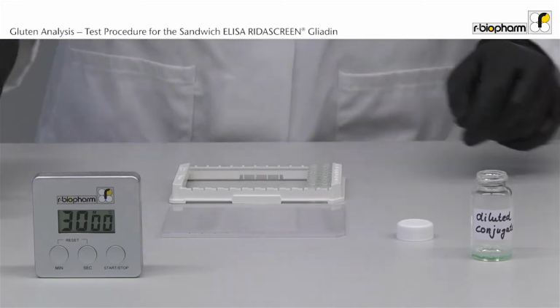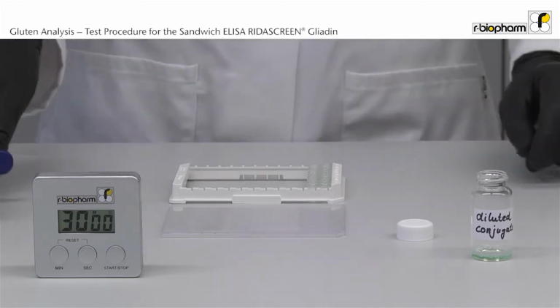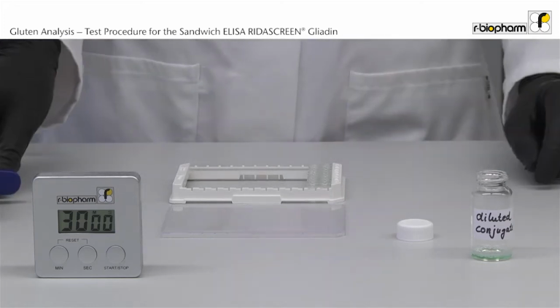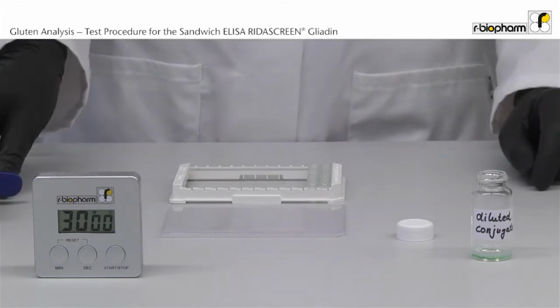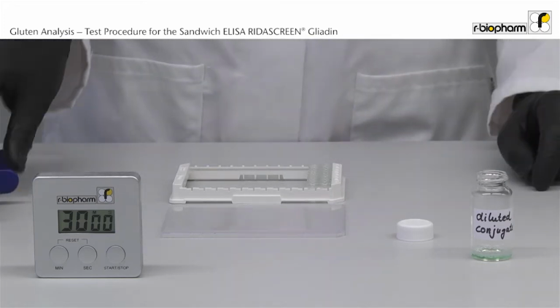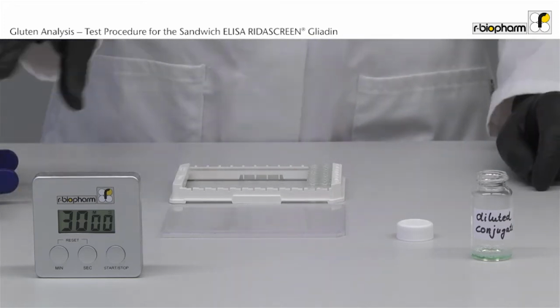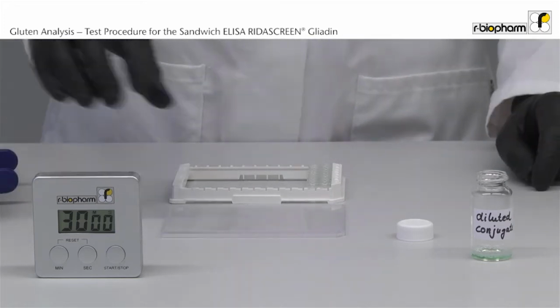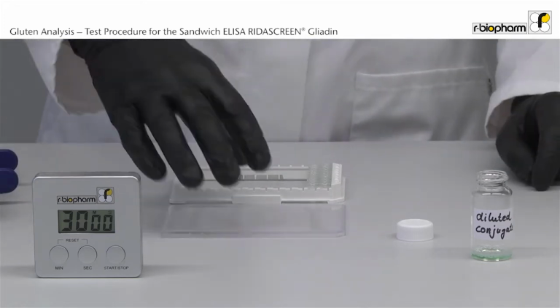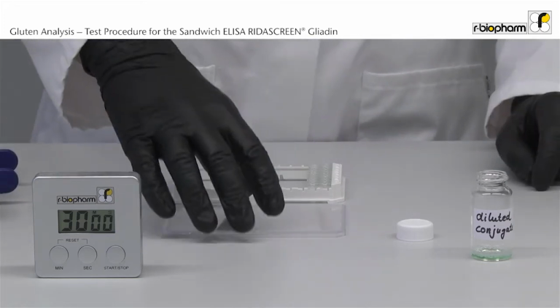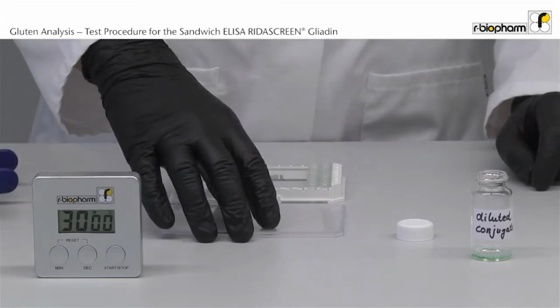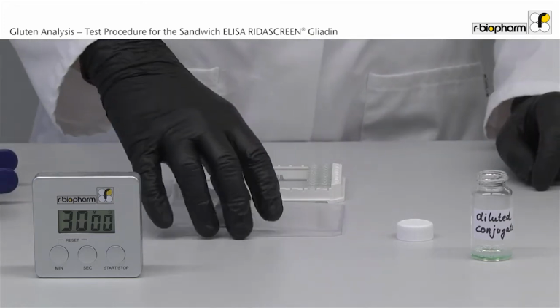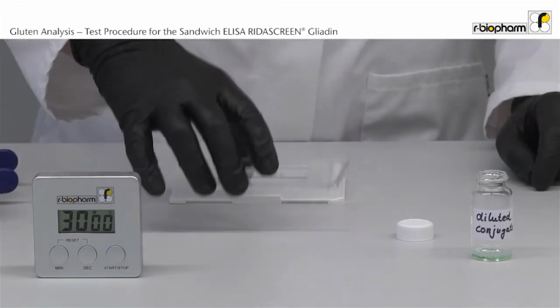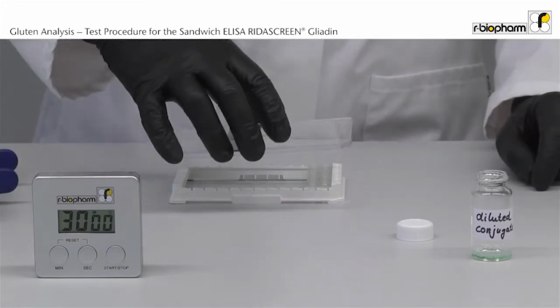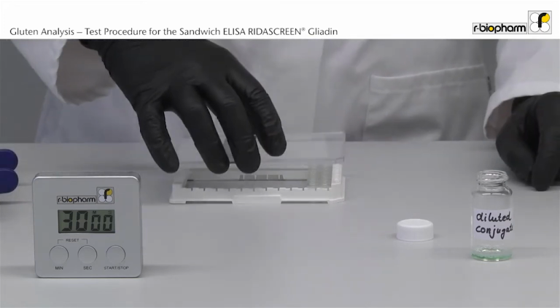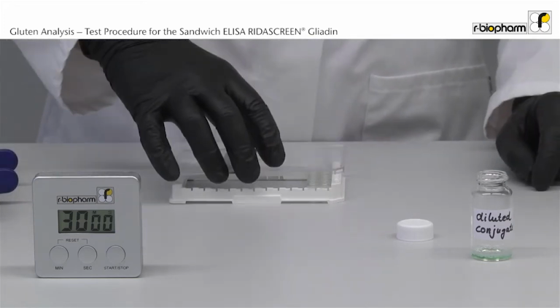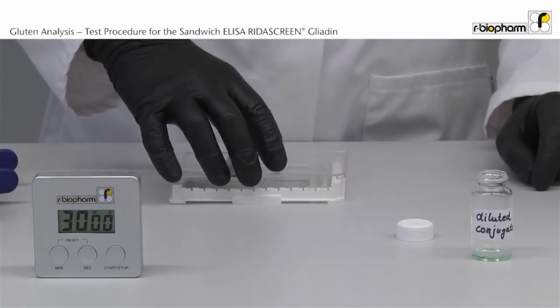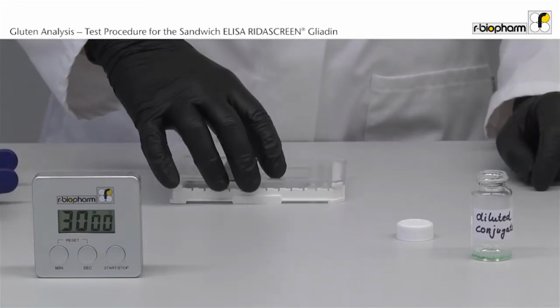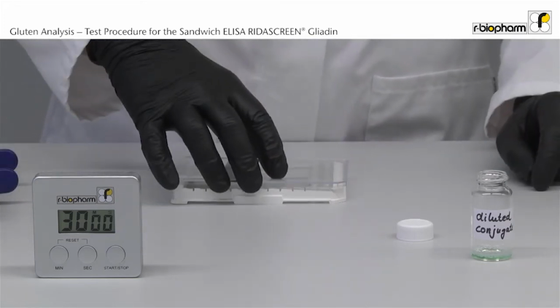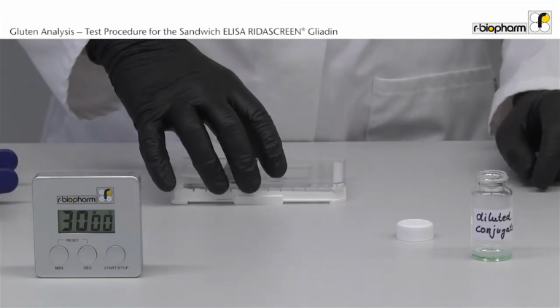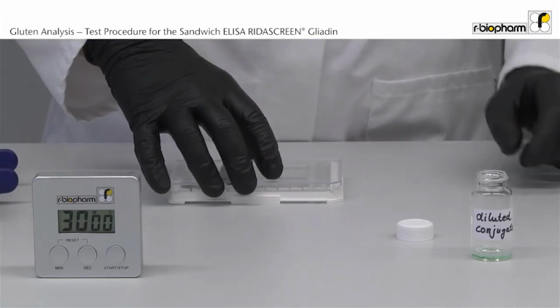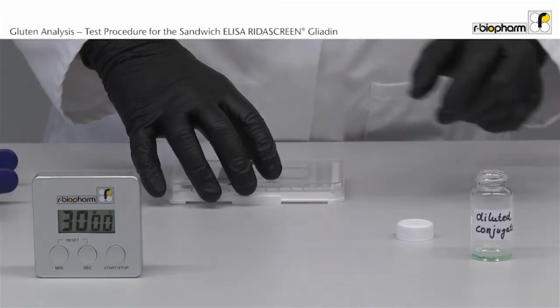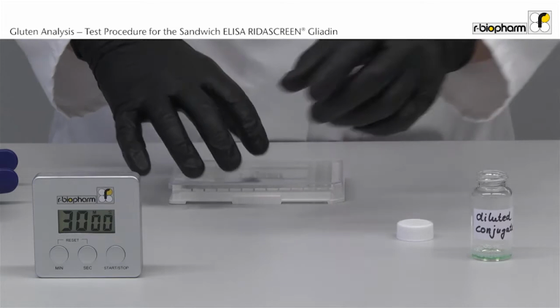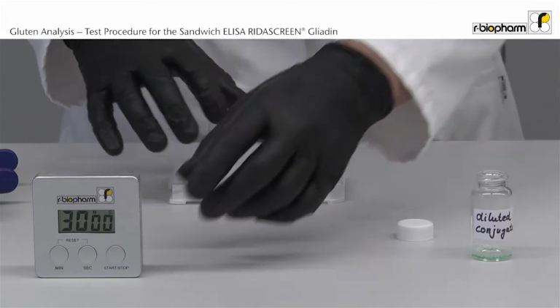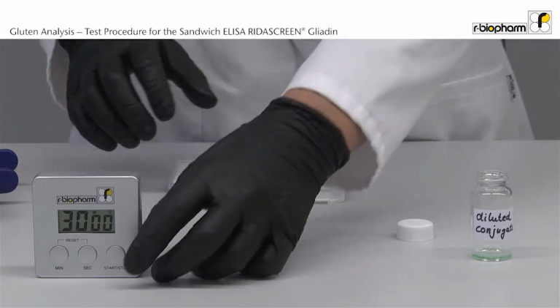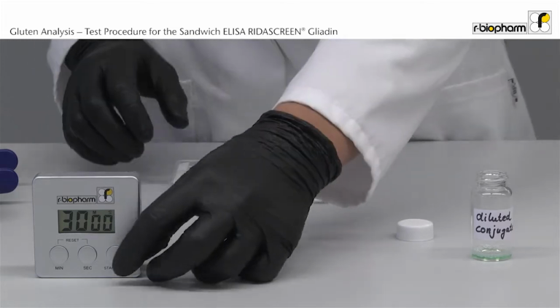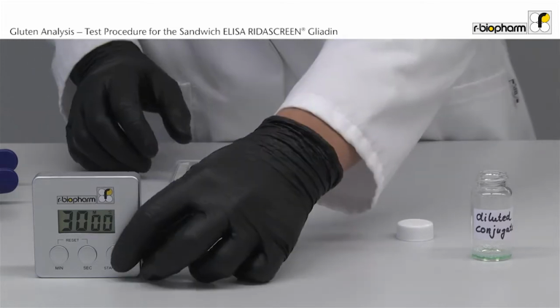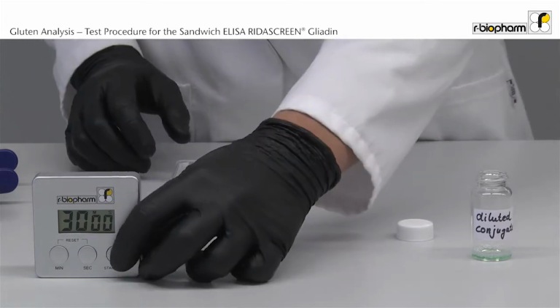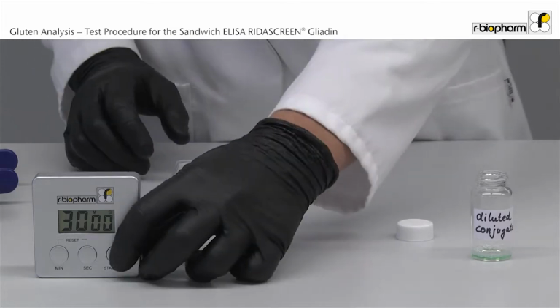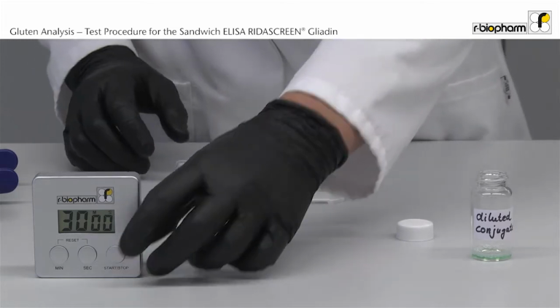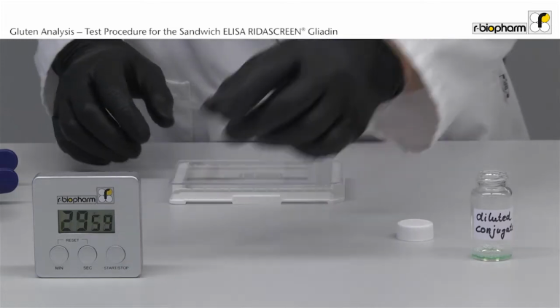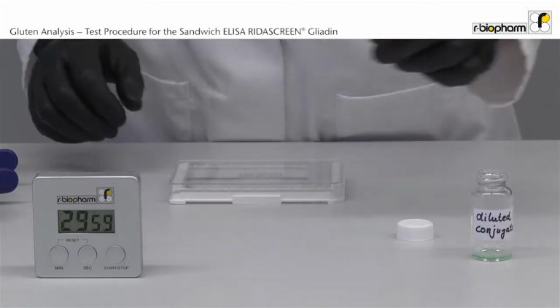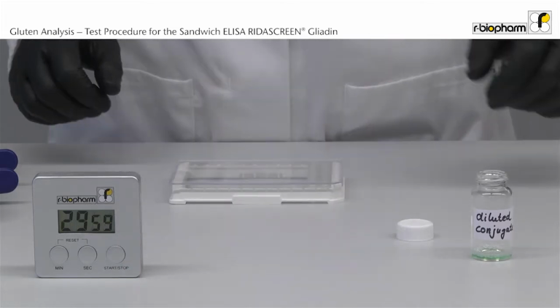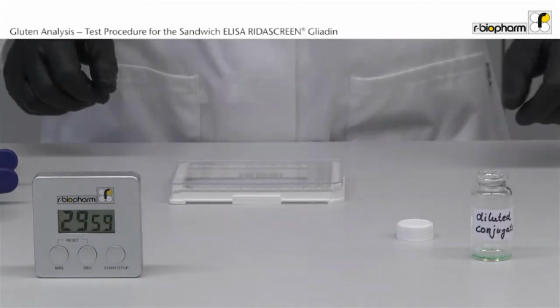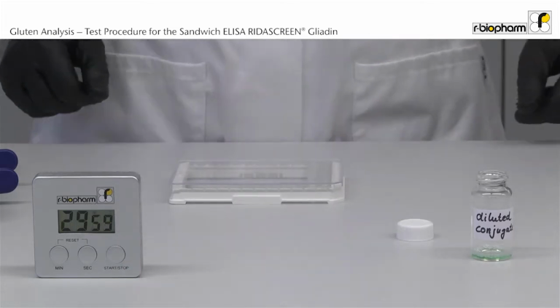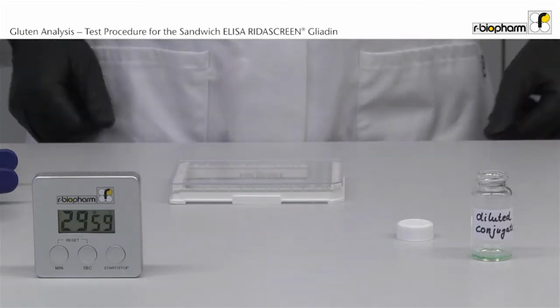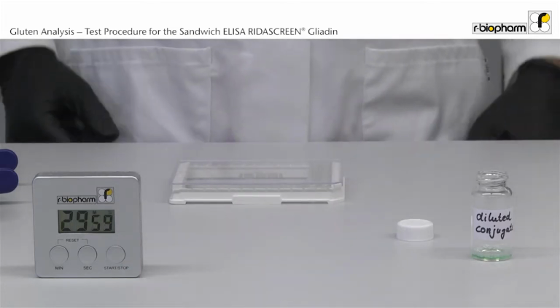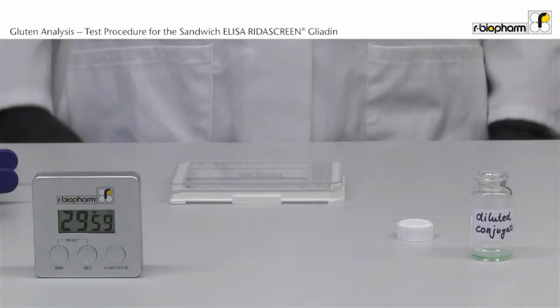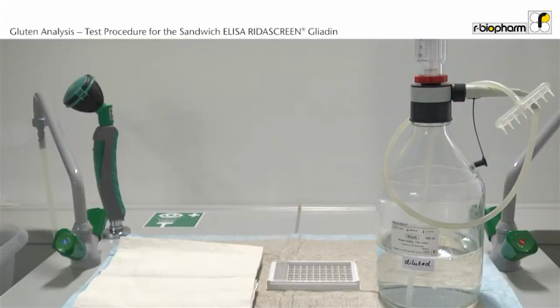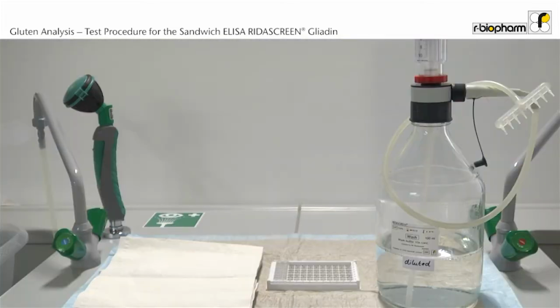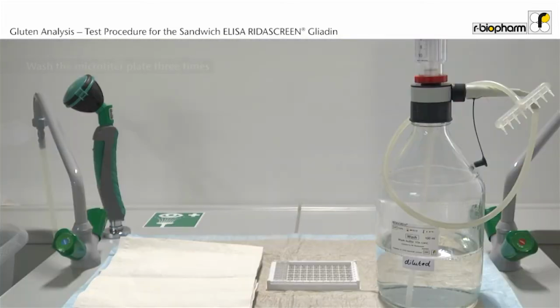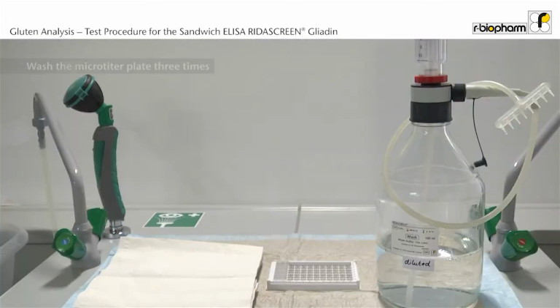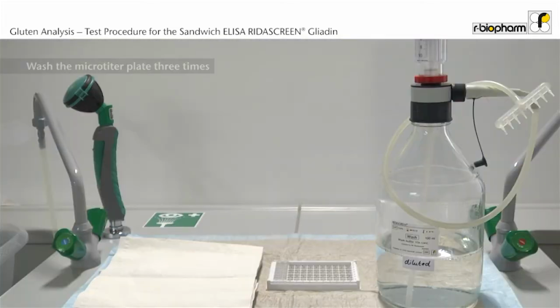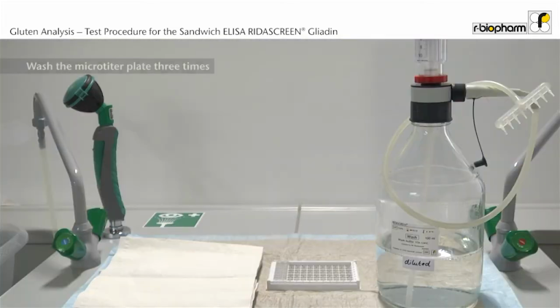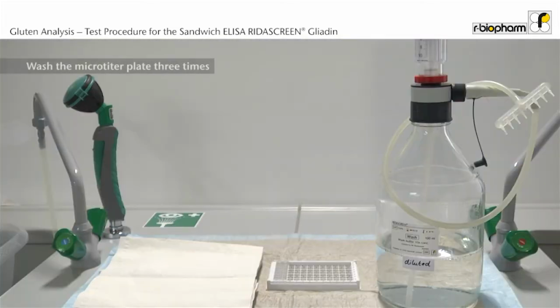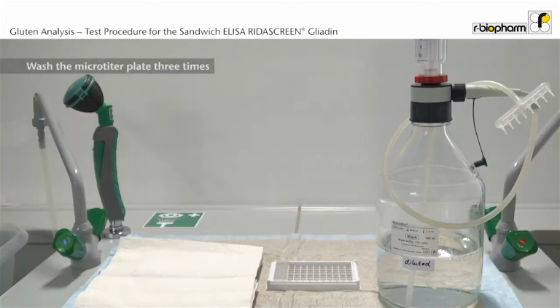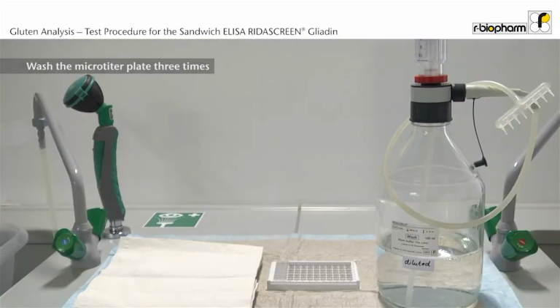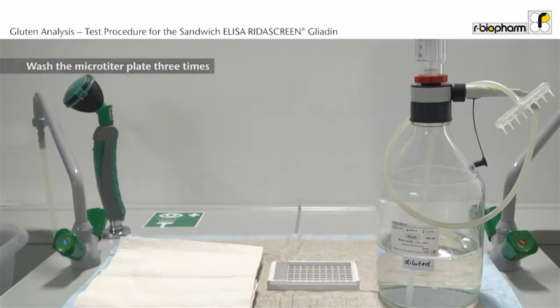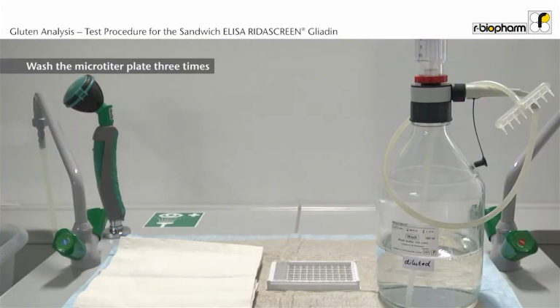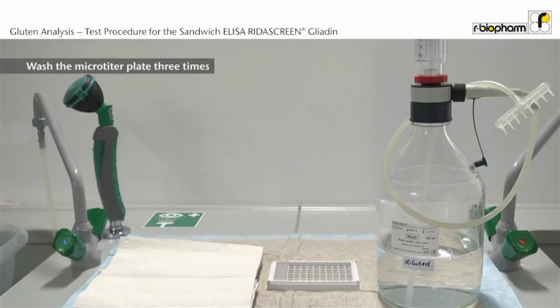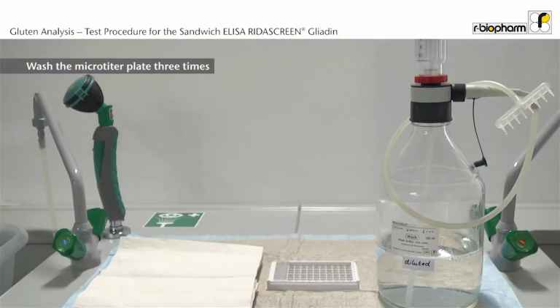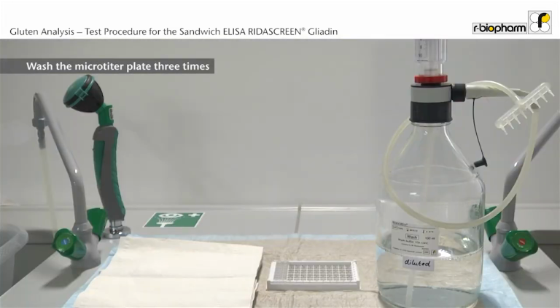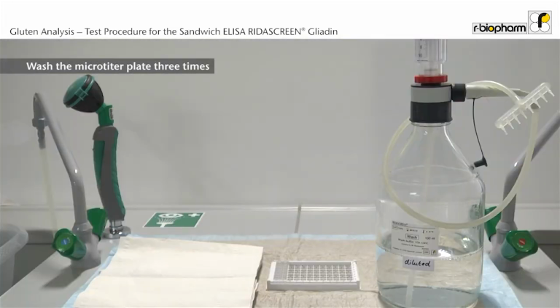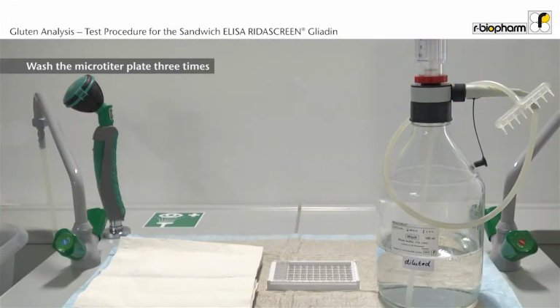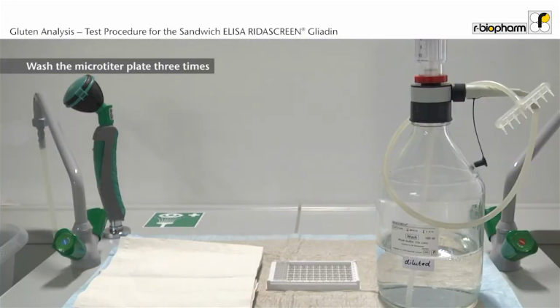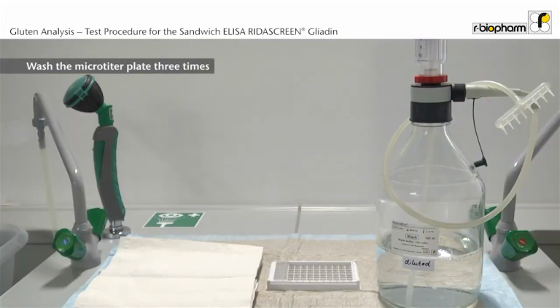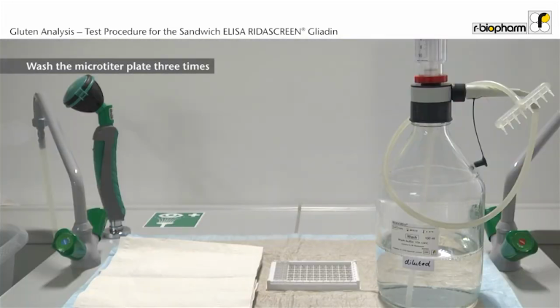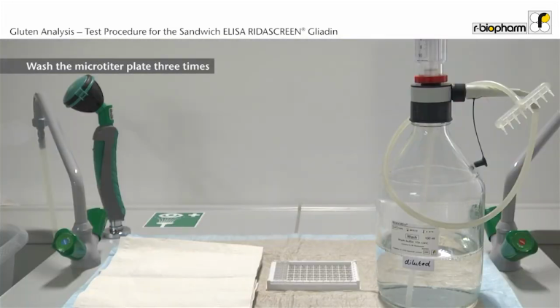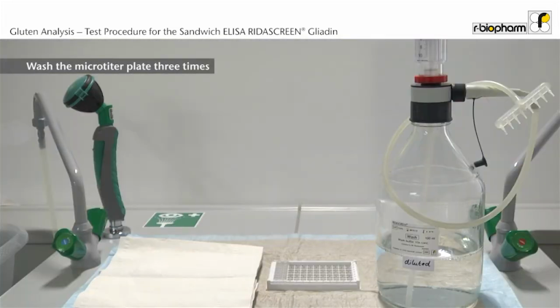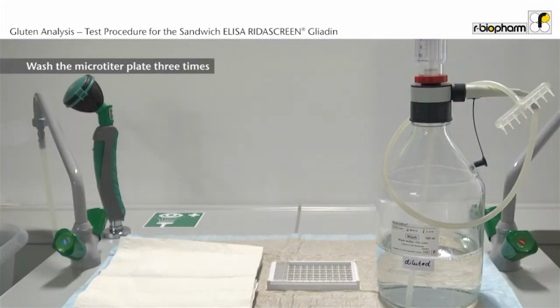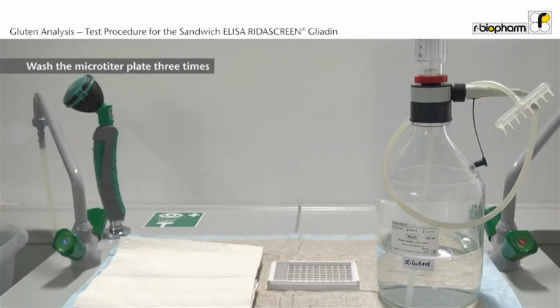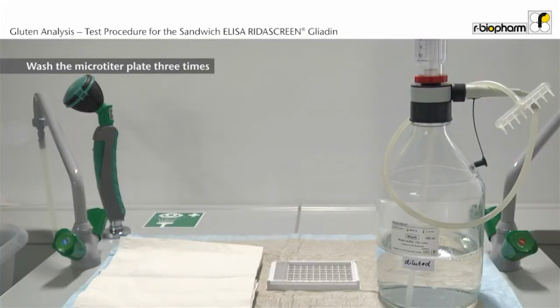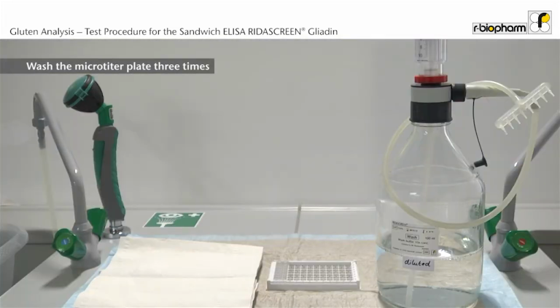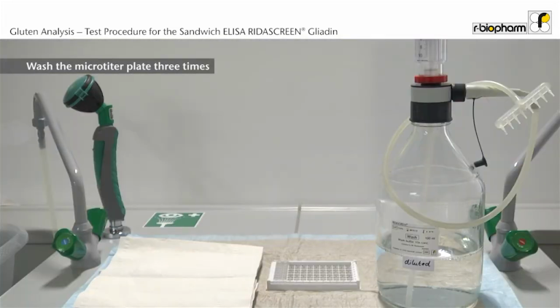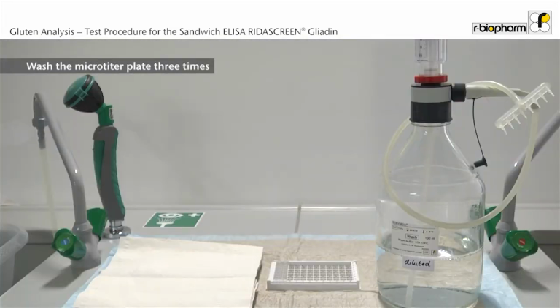Incubate for 30 minutes at room temperature. Put a lid on the plate. After the incubation the plate is washed 3 times.